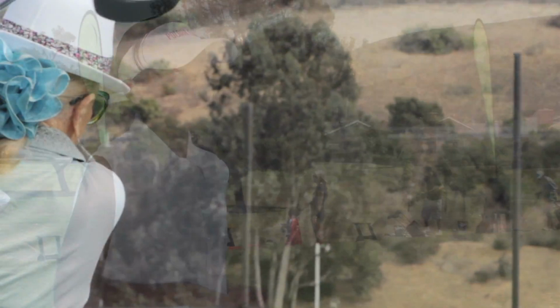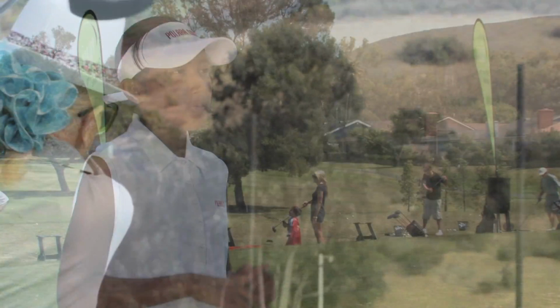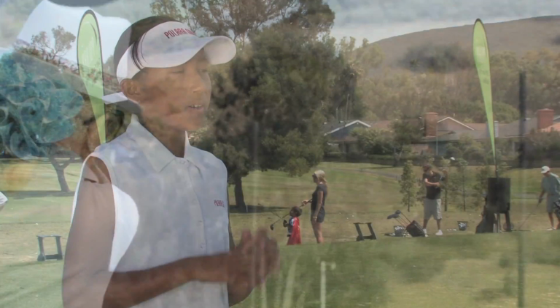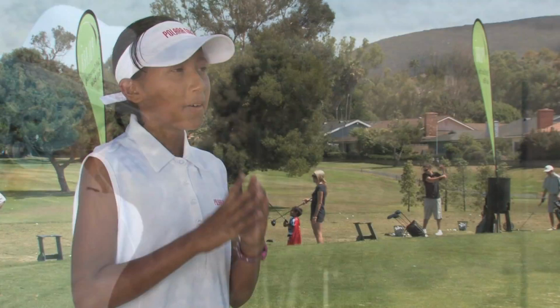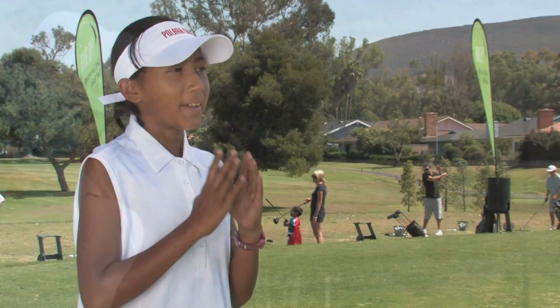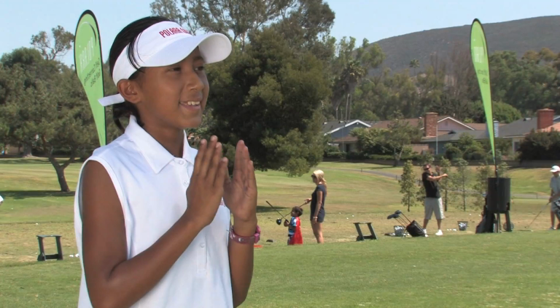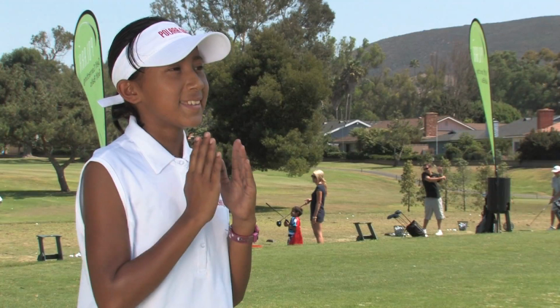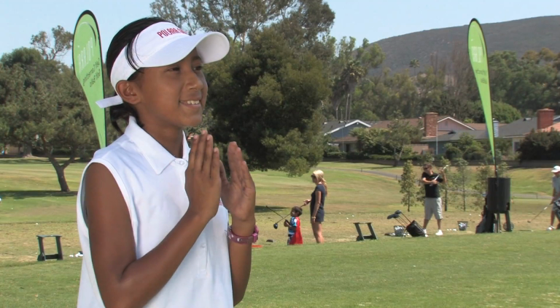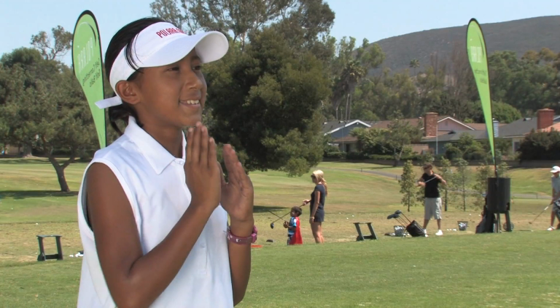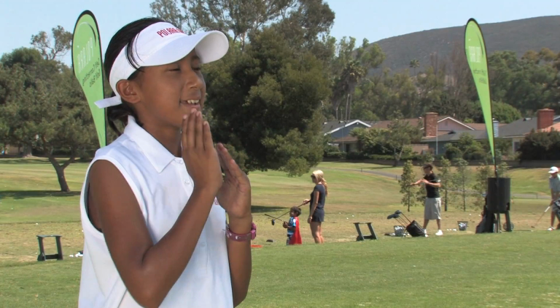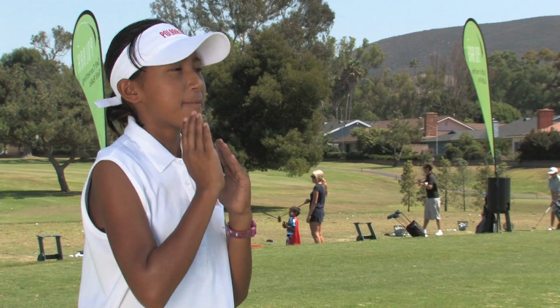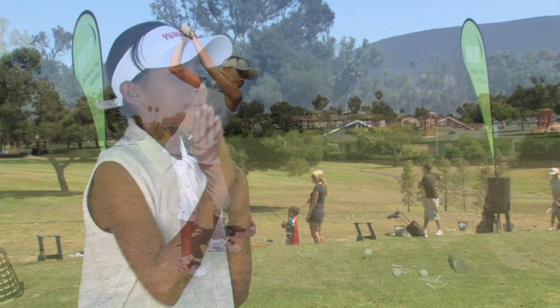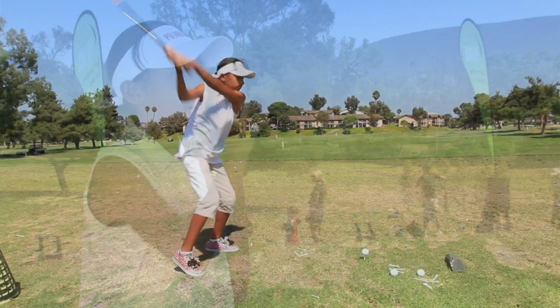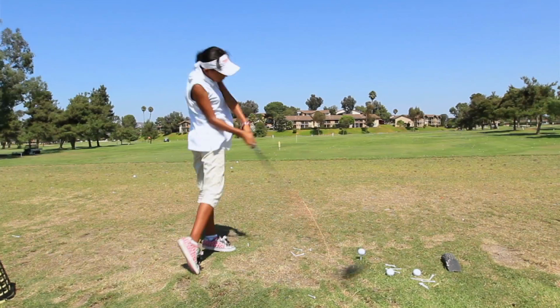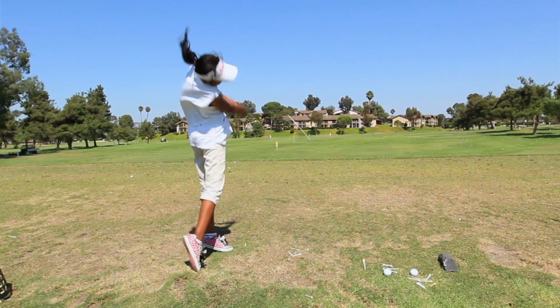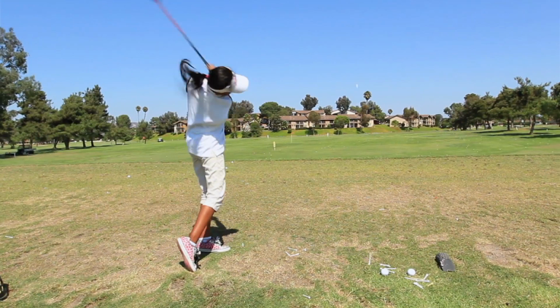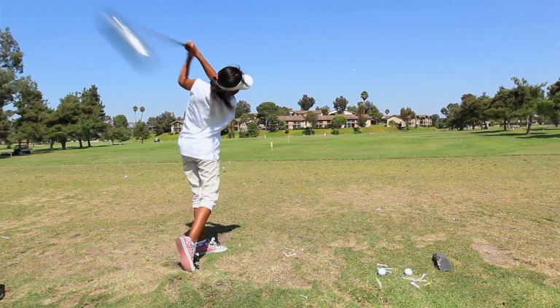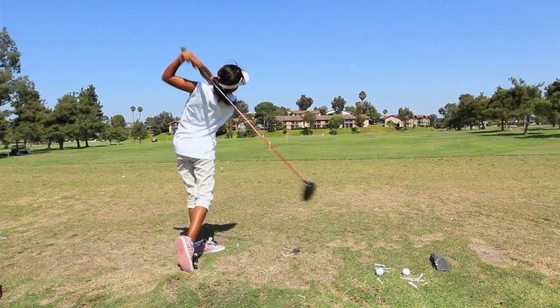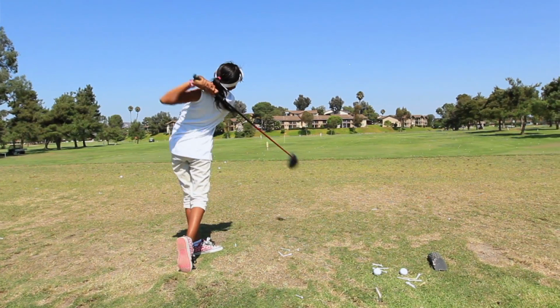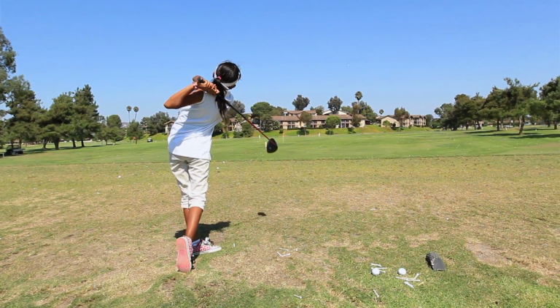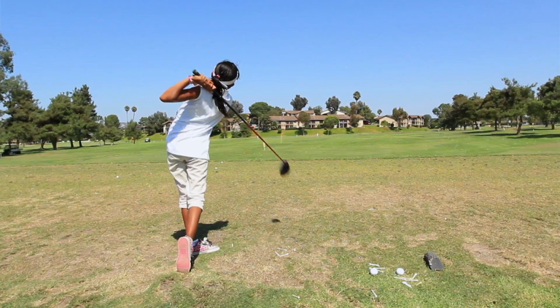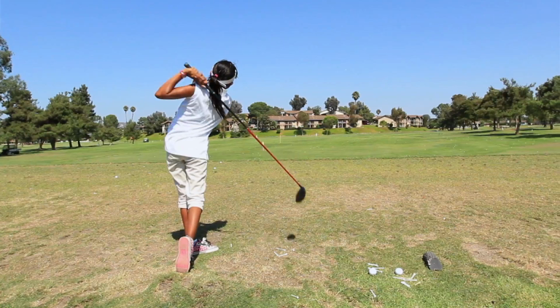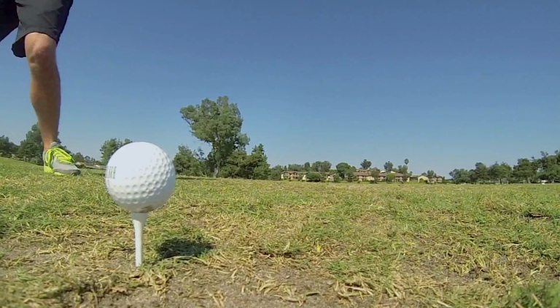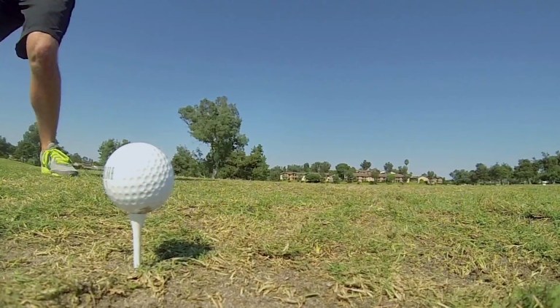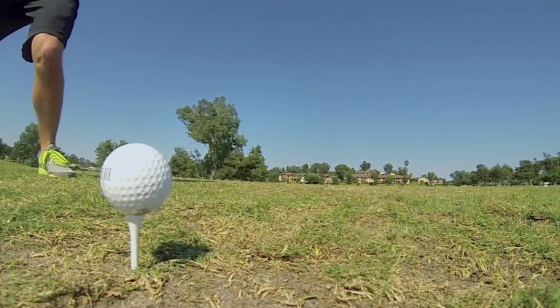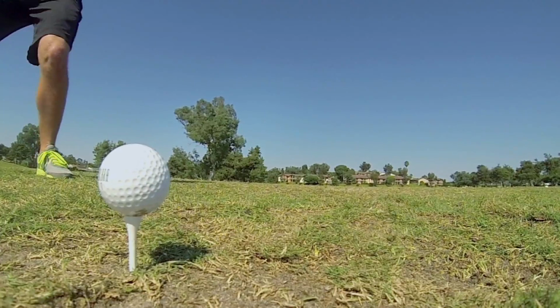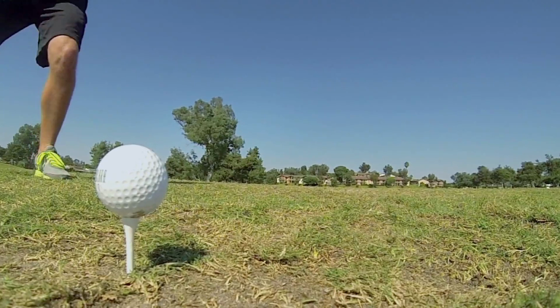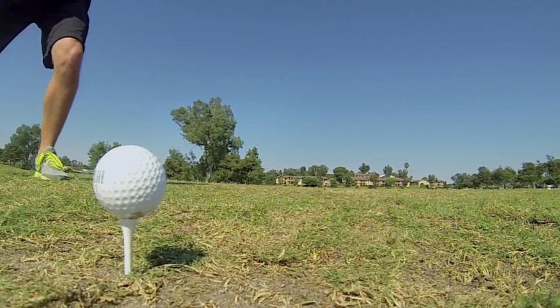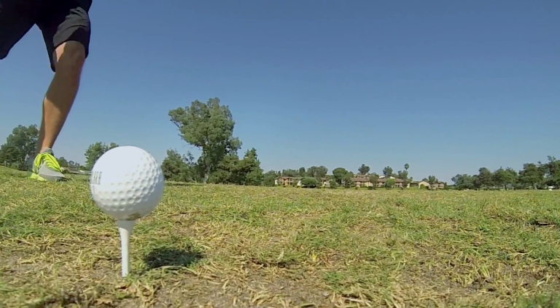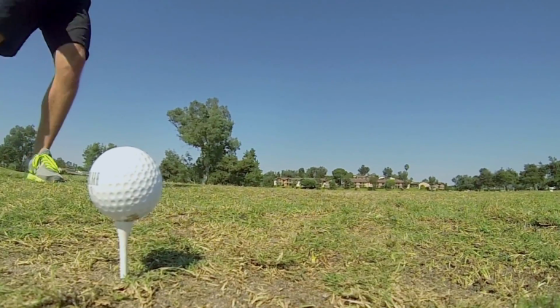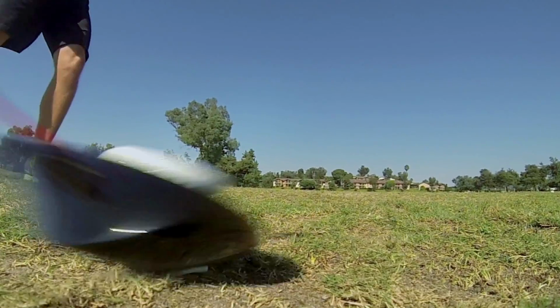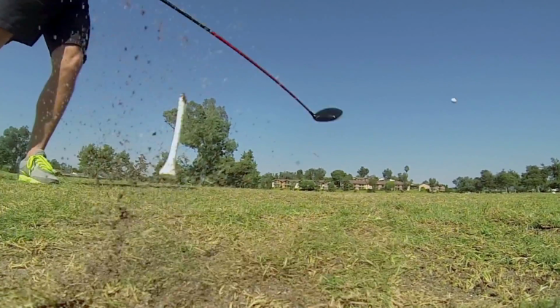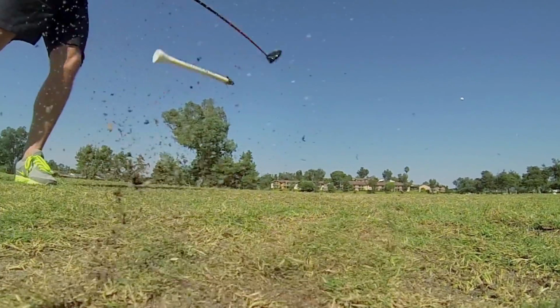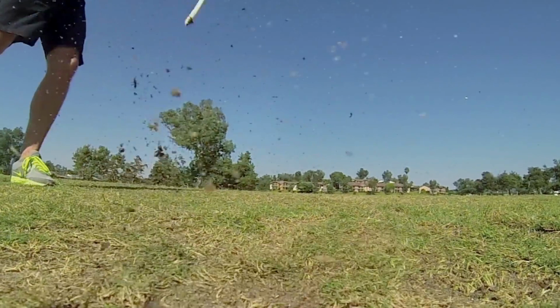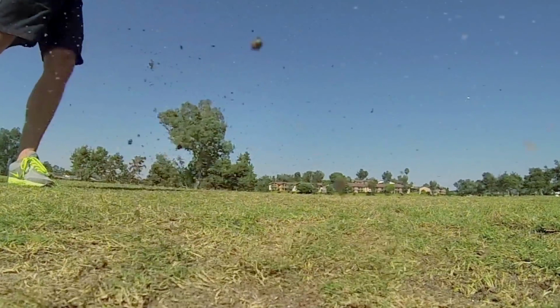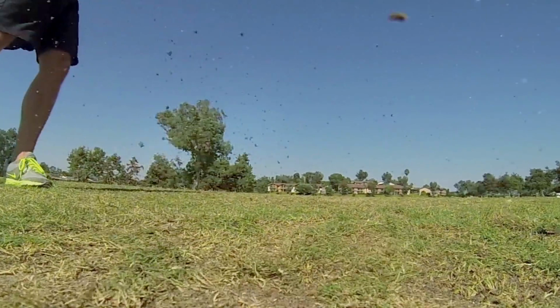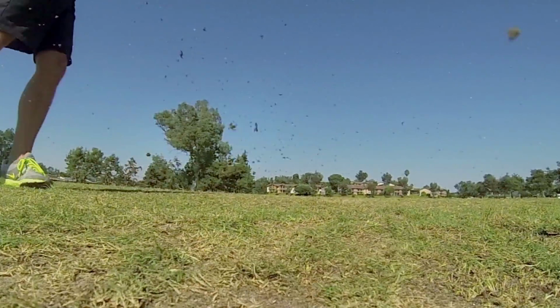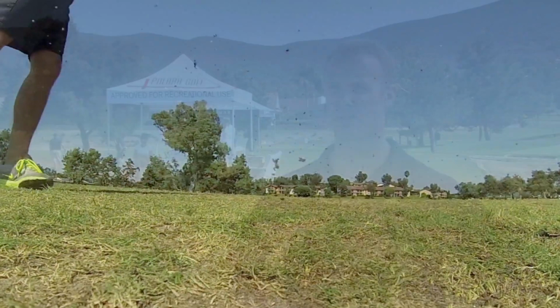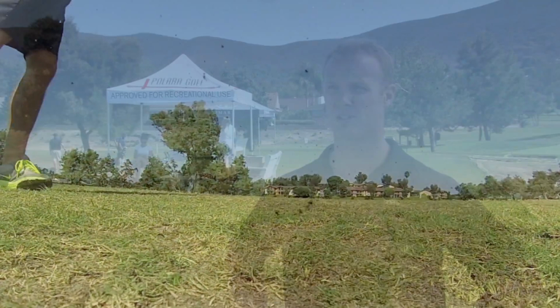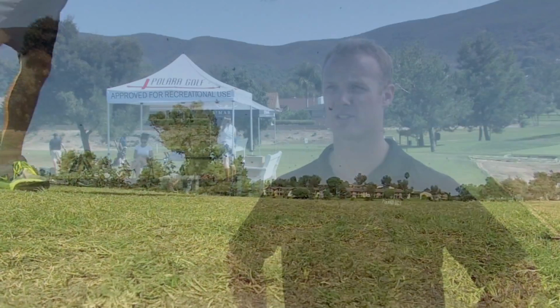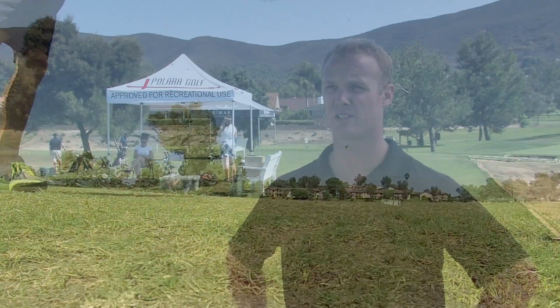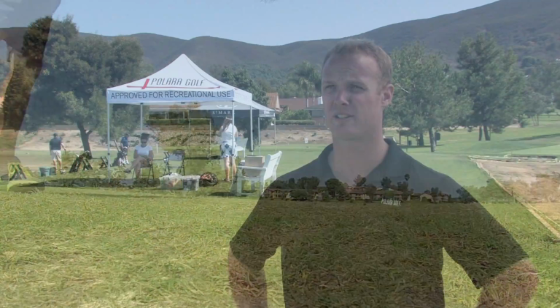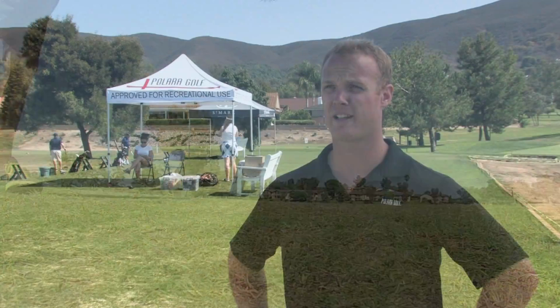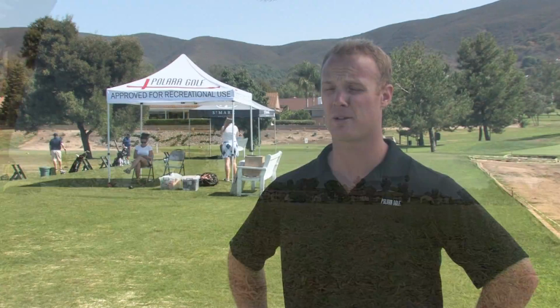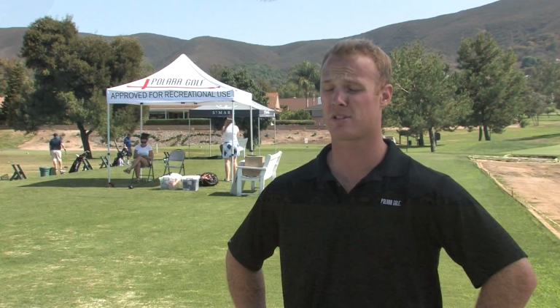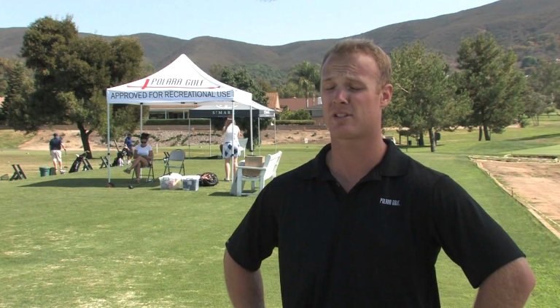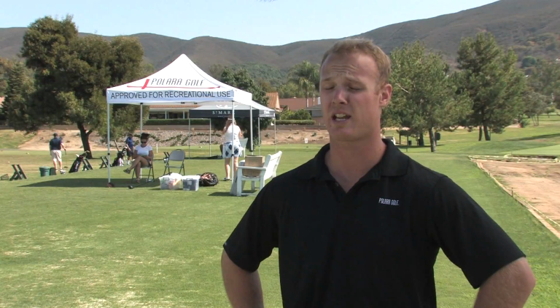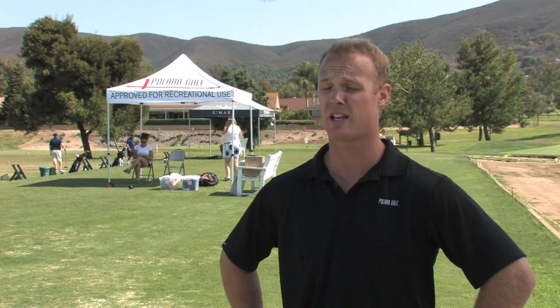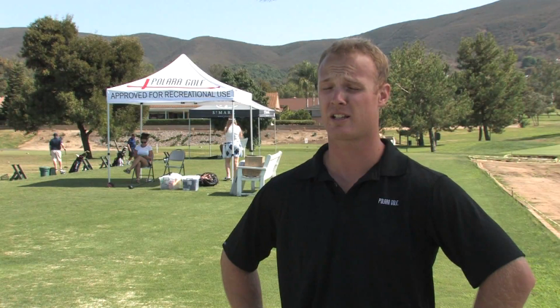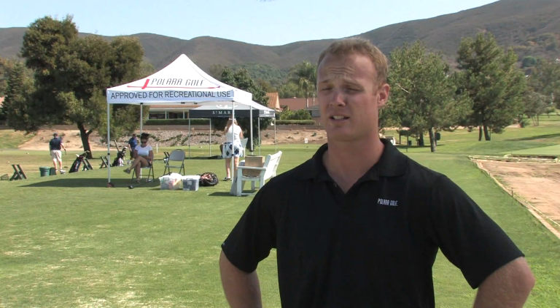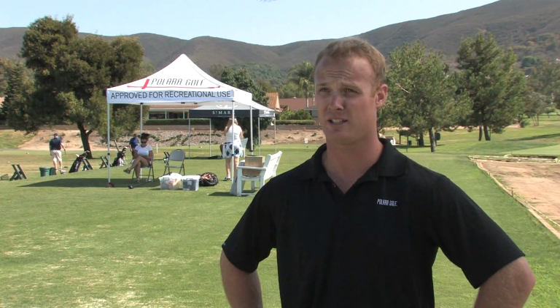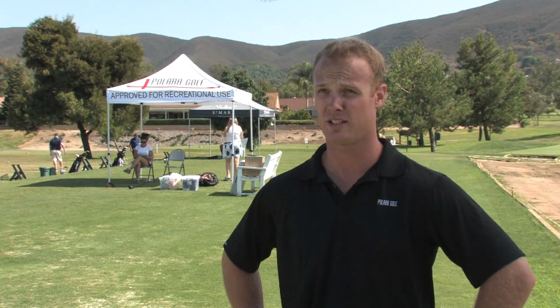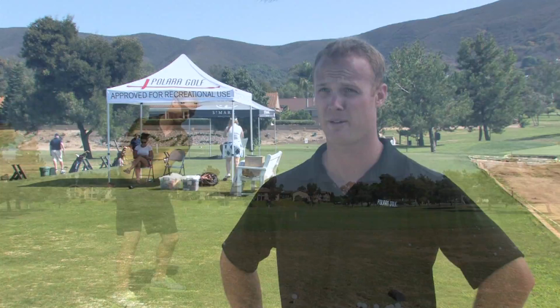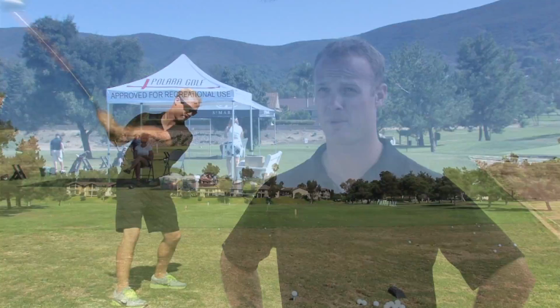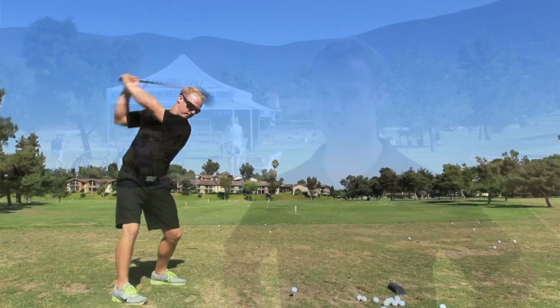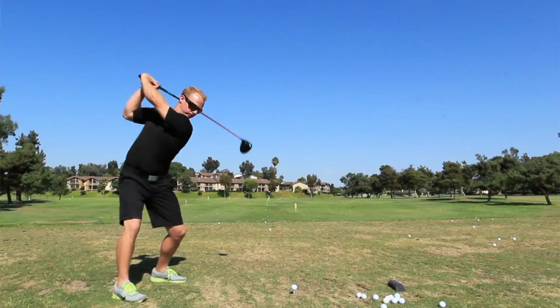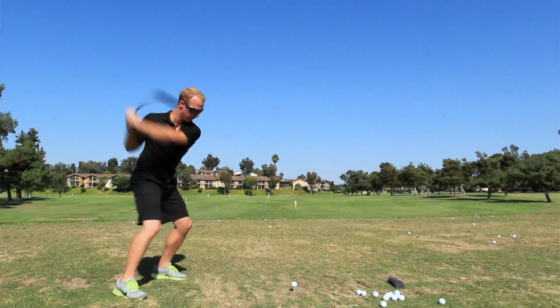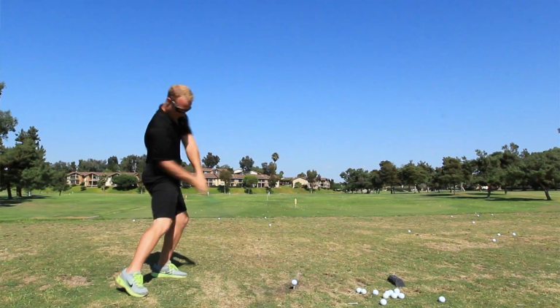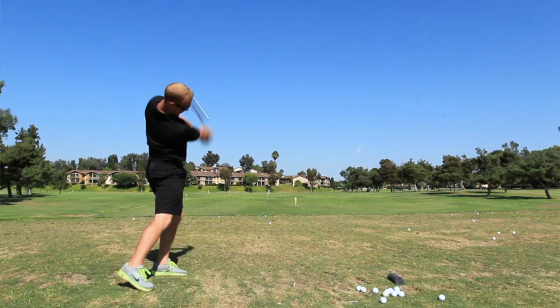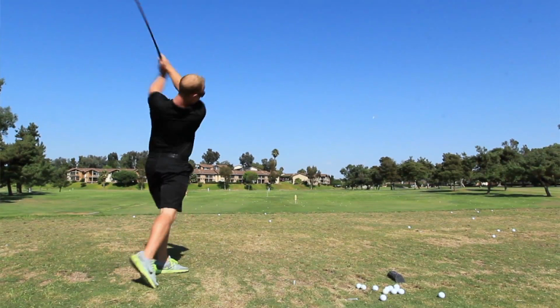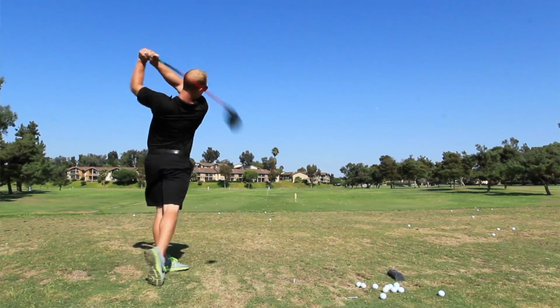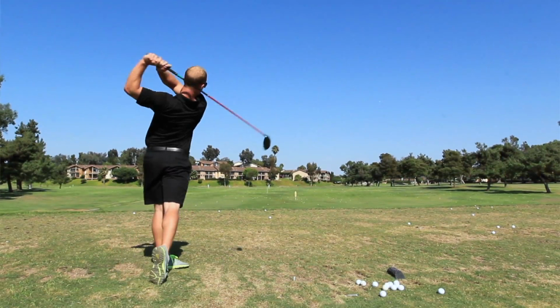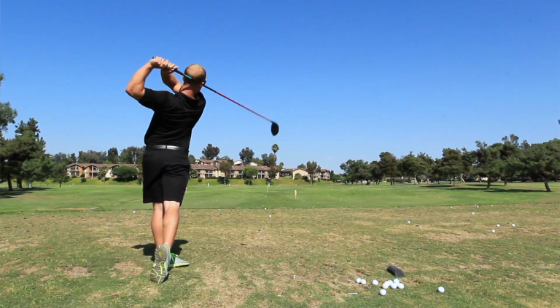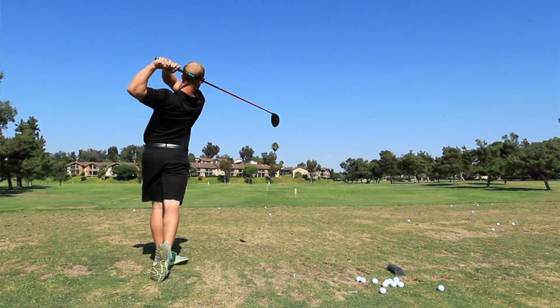Whoa, I hit this thing far — straight. The combination of the golf ball and the club is just outstandingly amazing when it comes to distance.